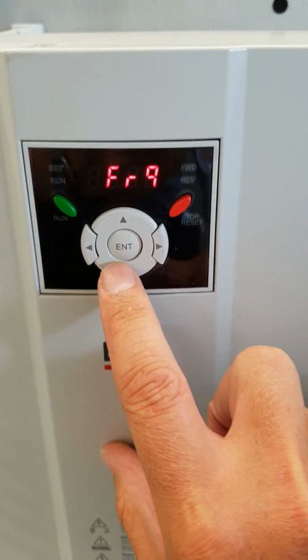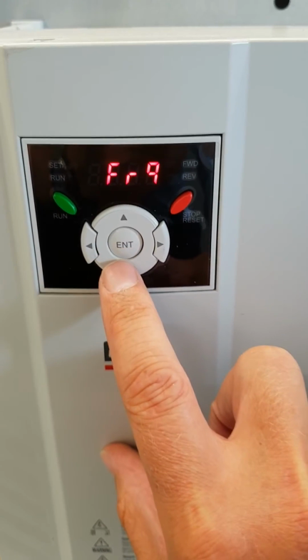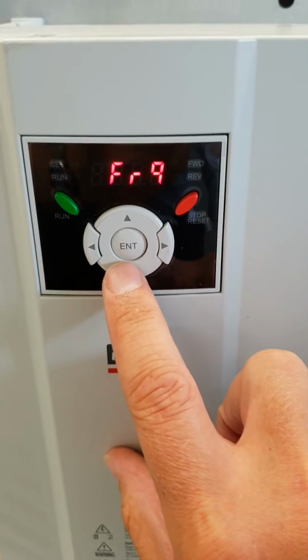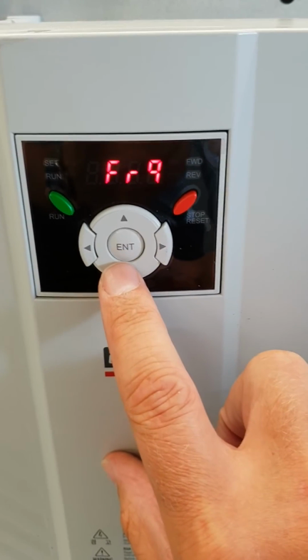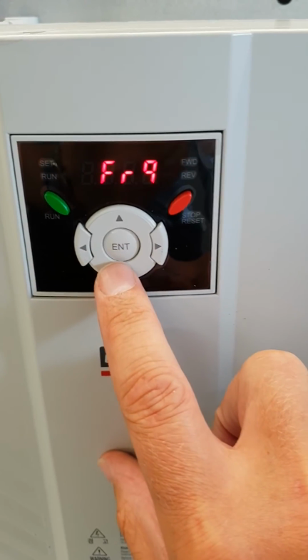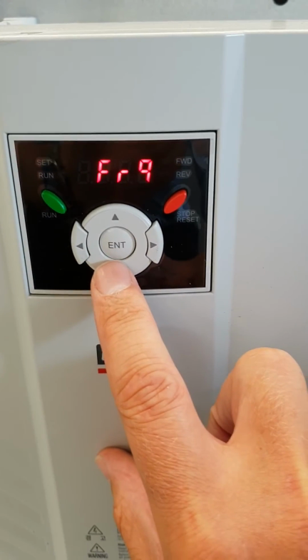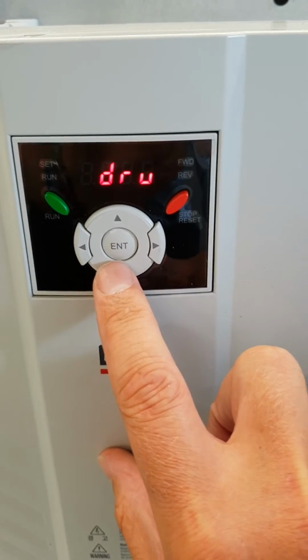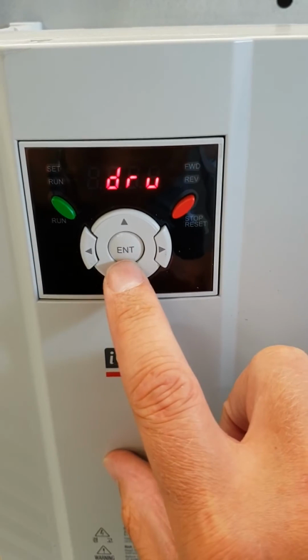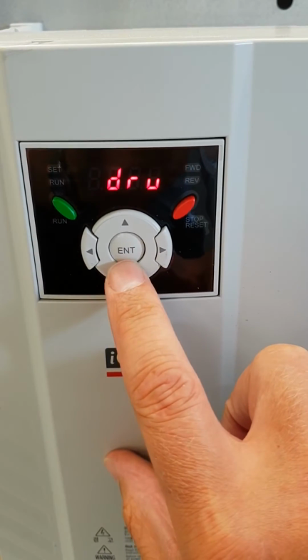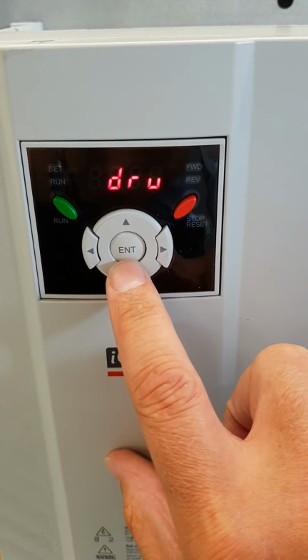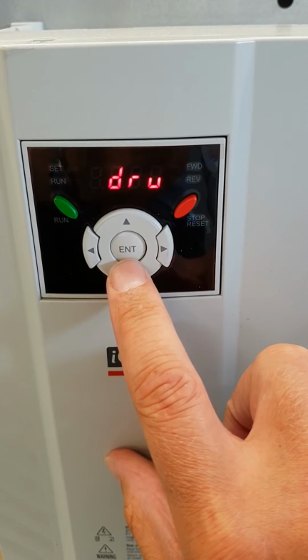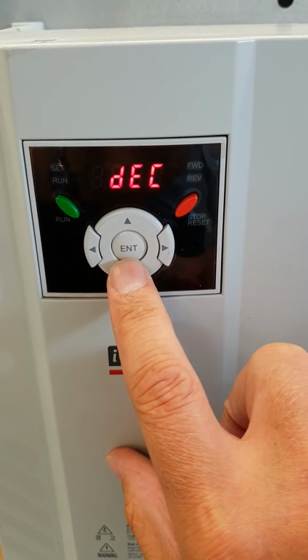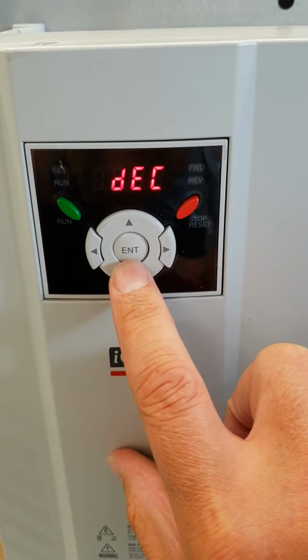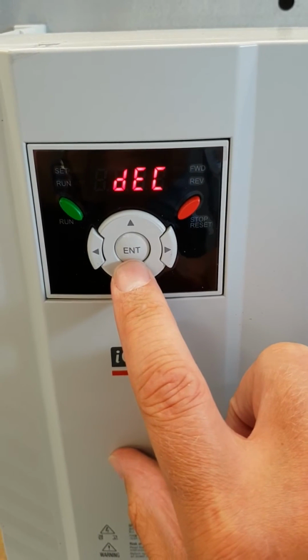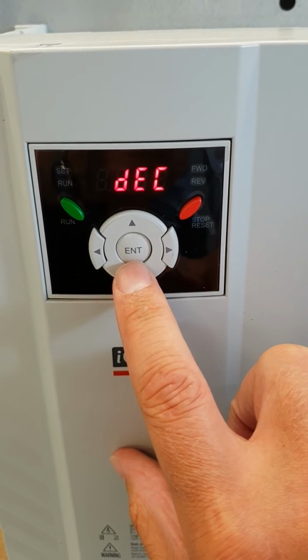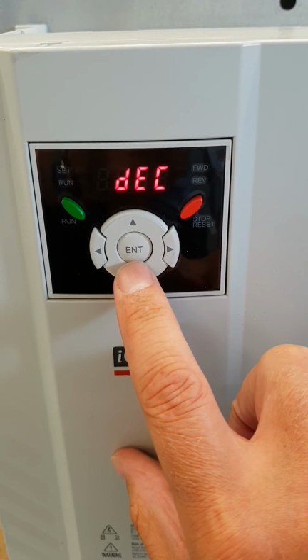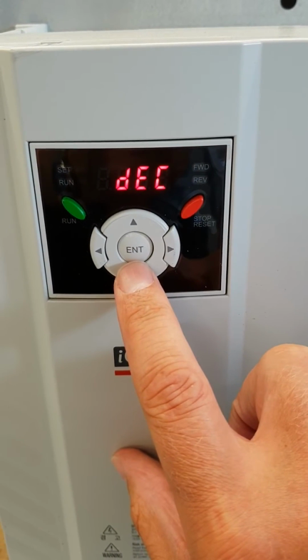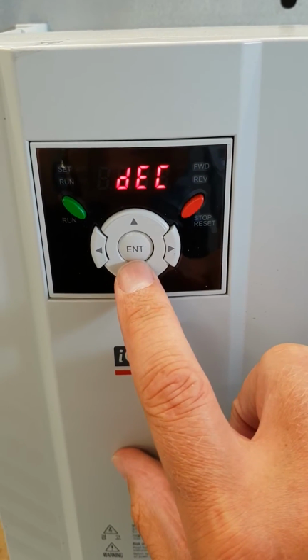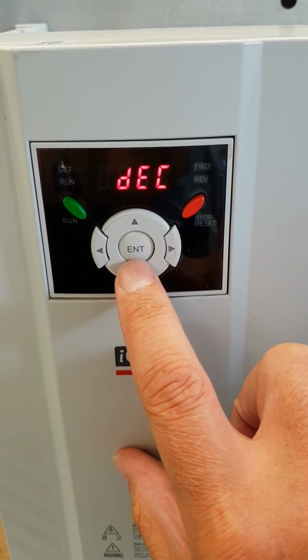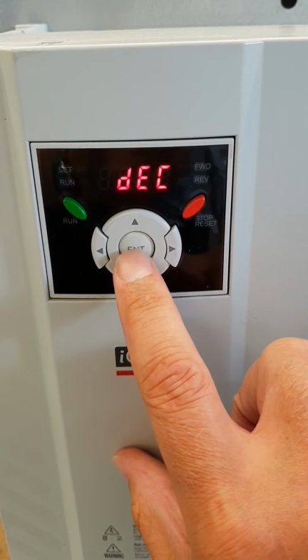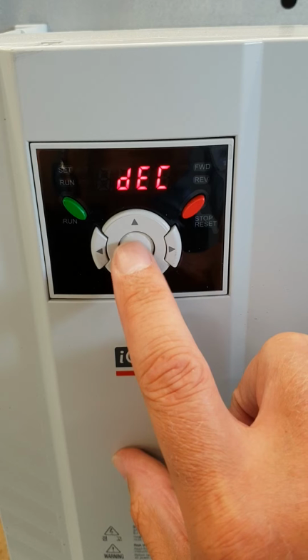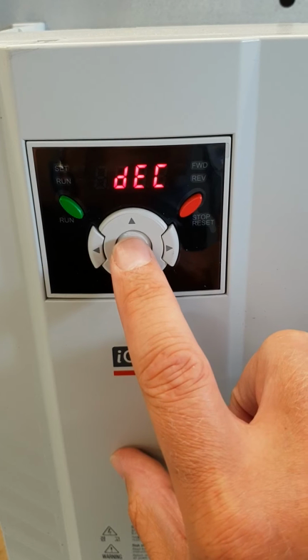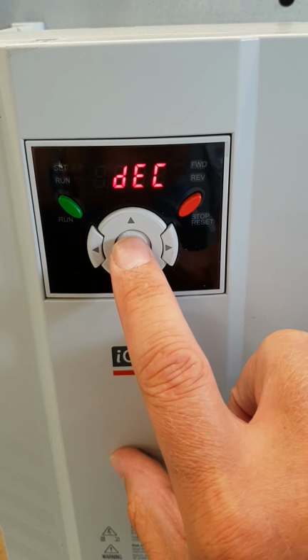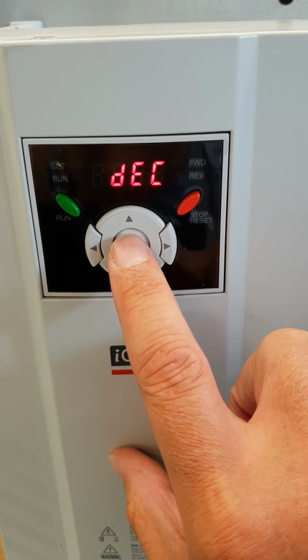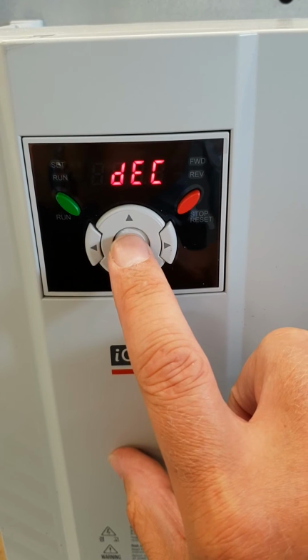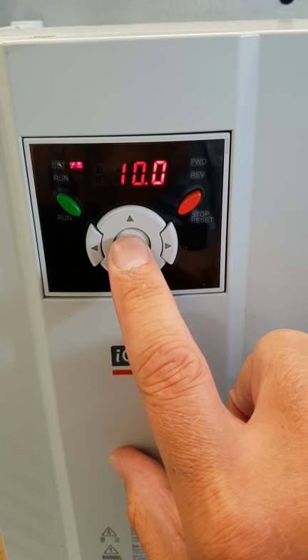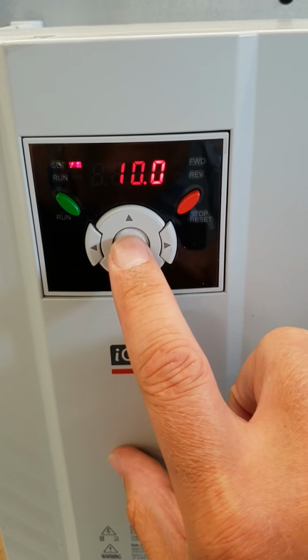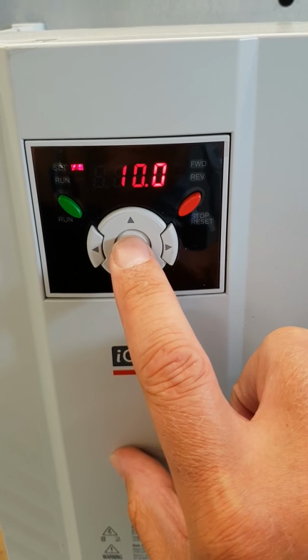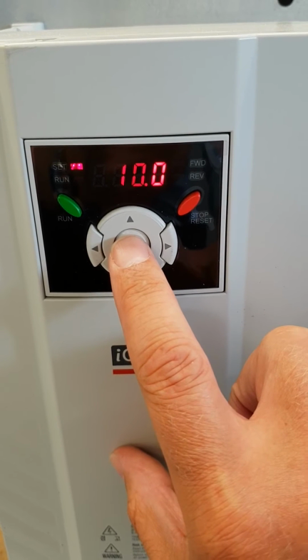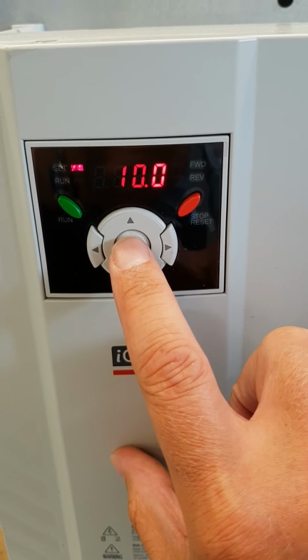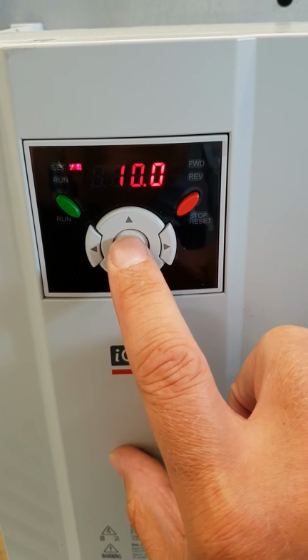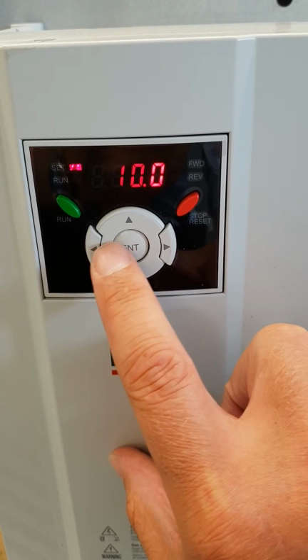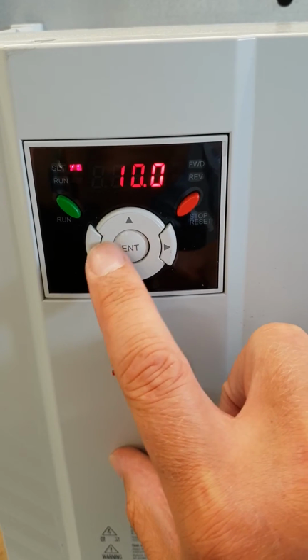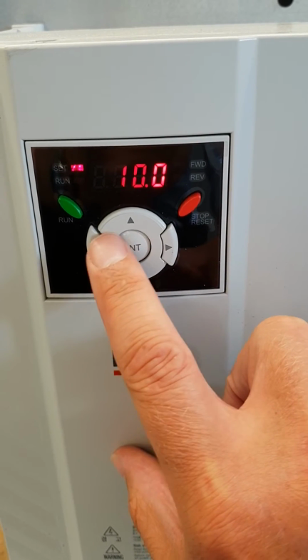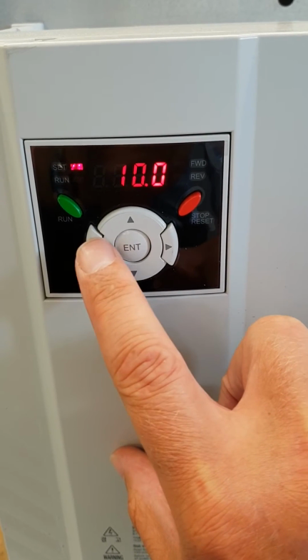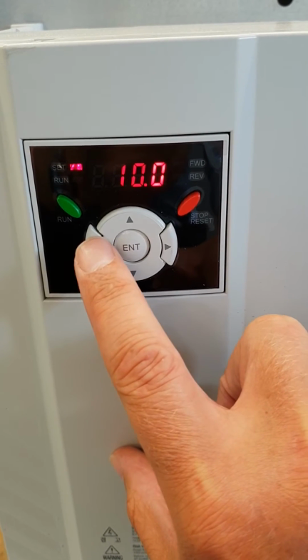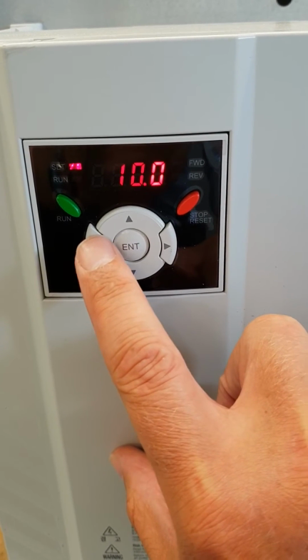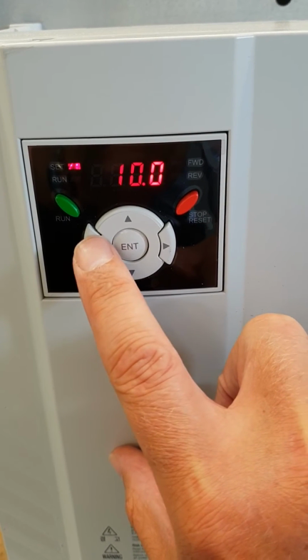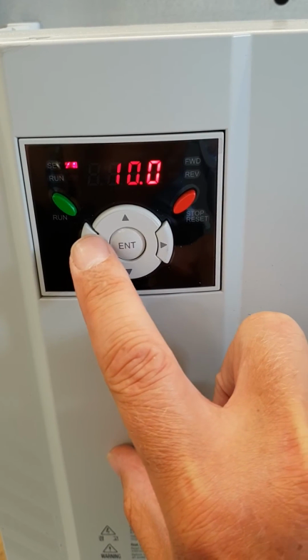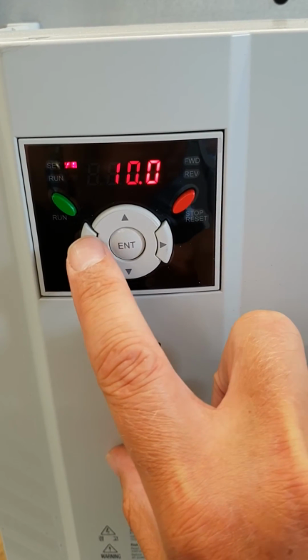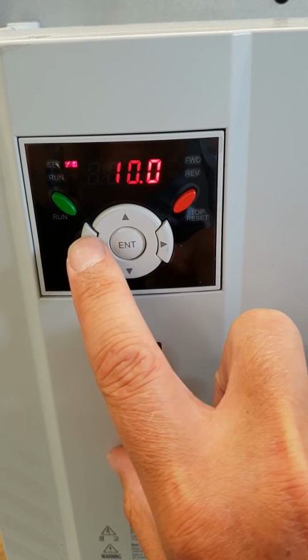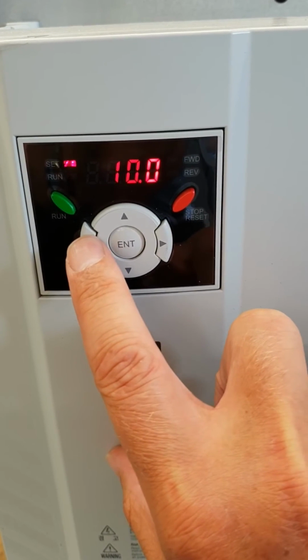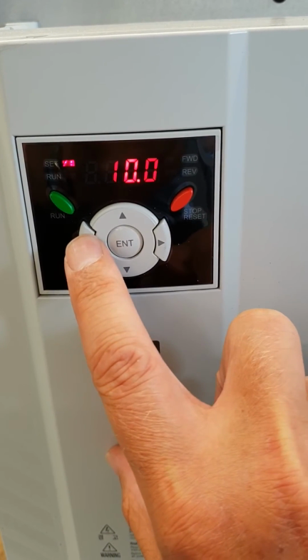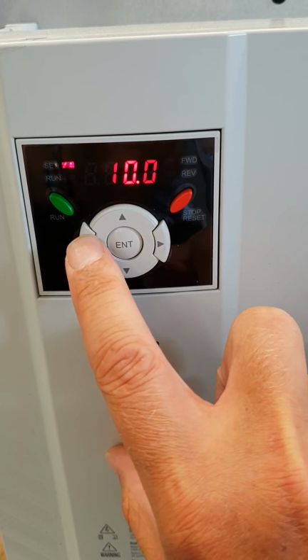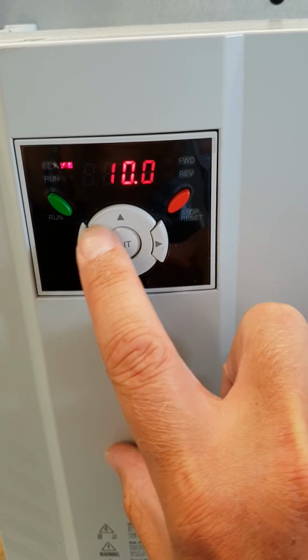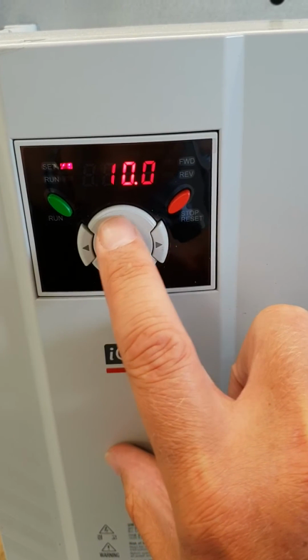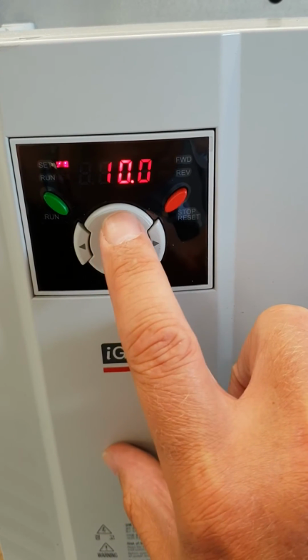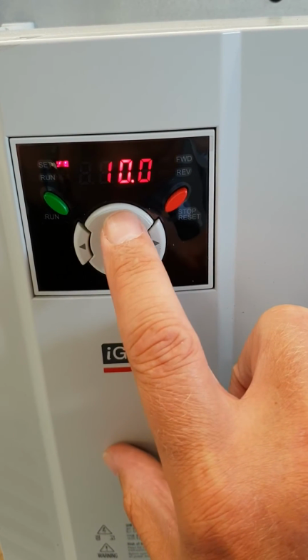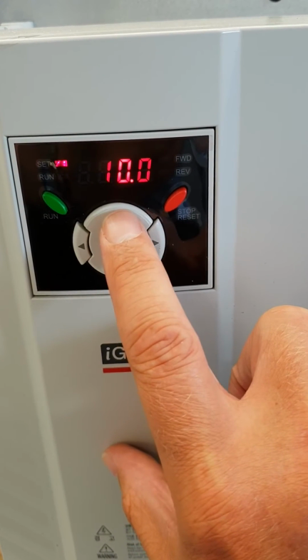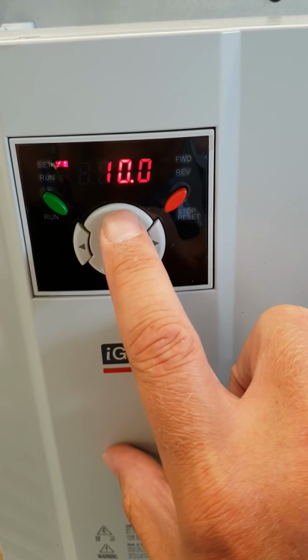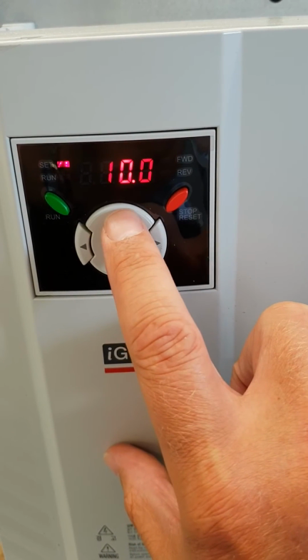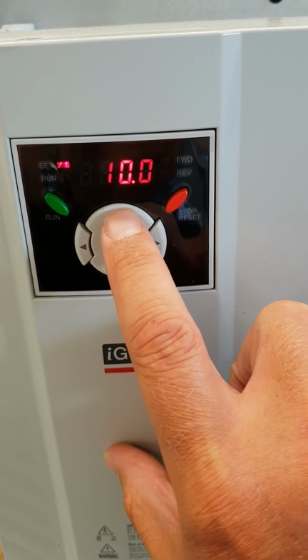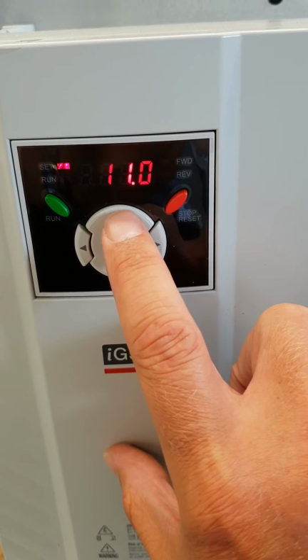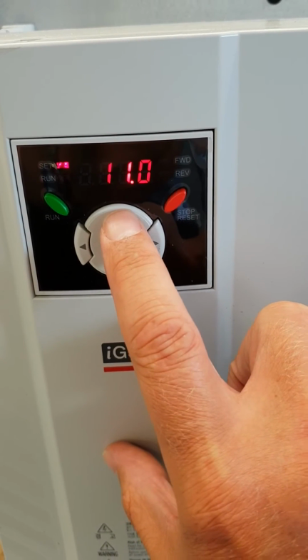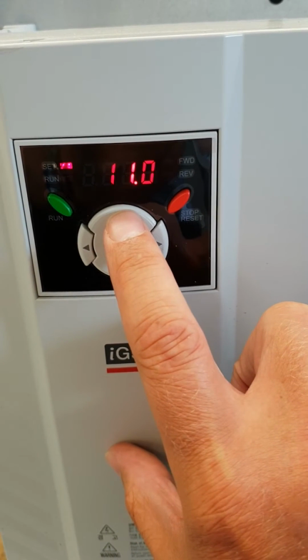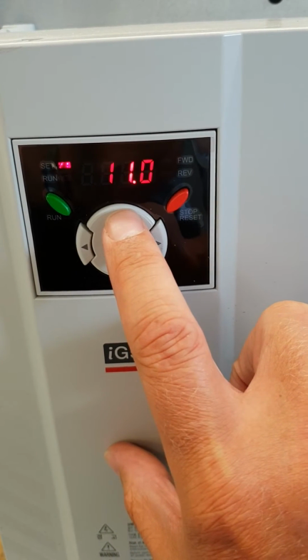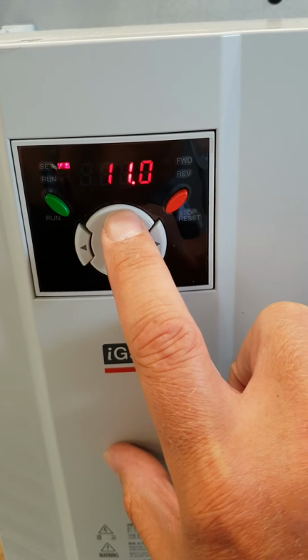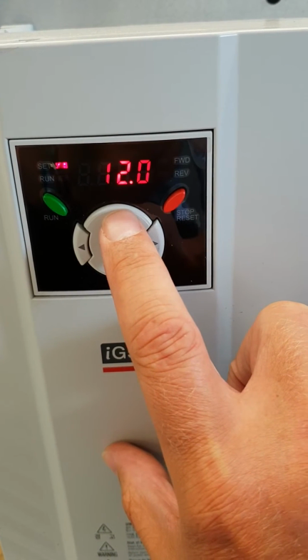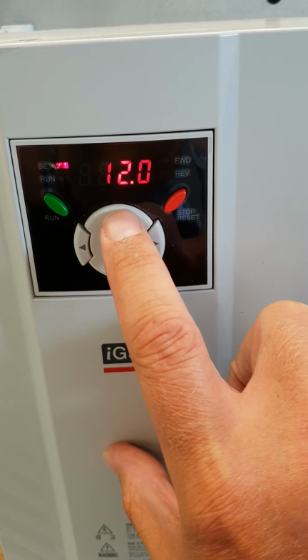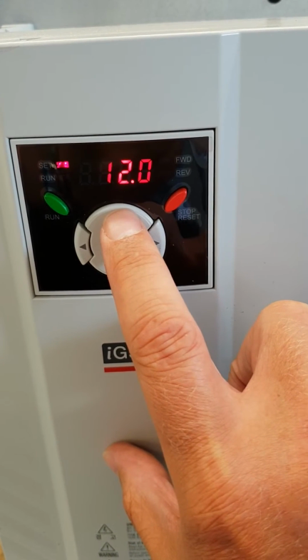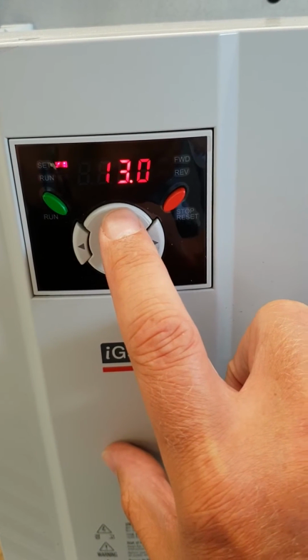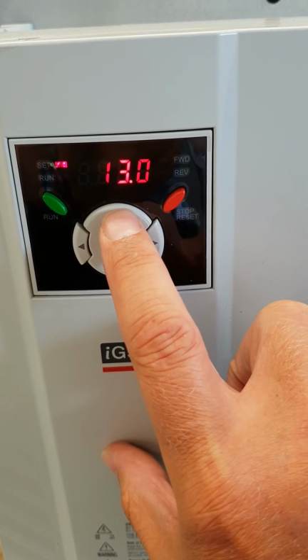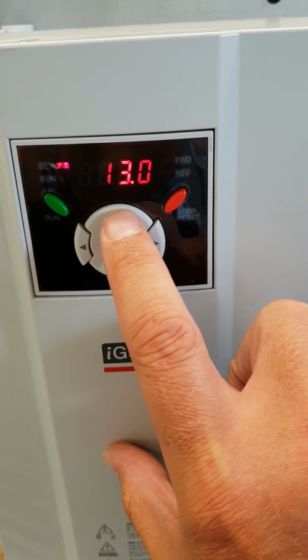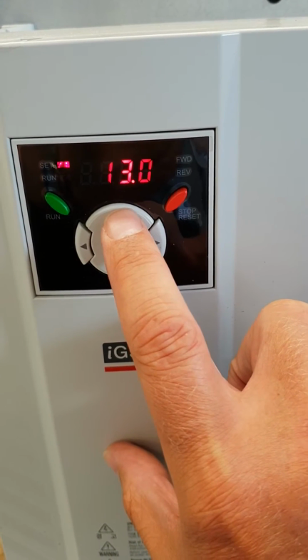Now I look for D-Cell — that's this one here. I change that to a value of 15.